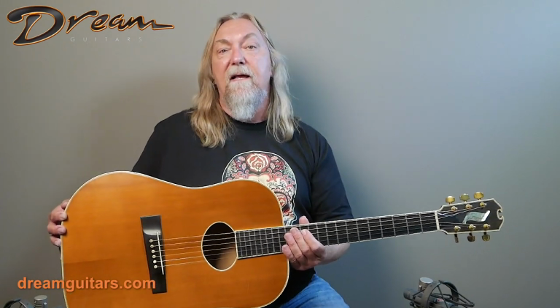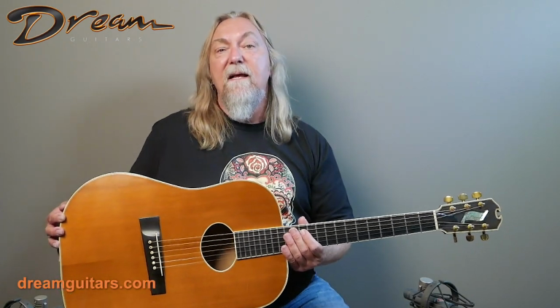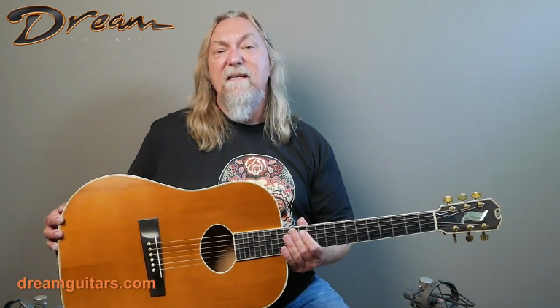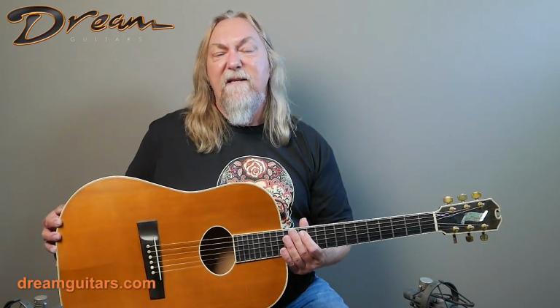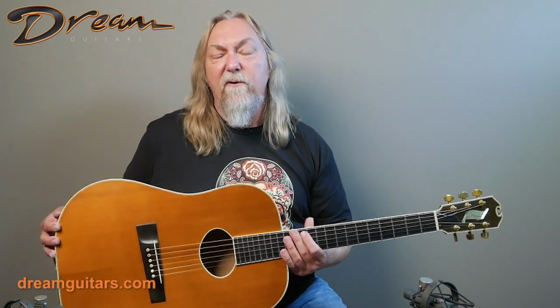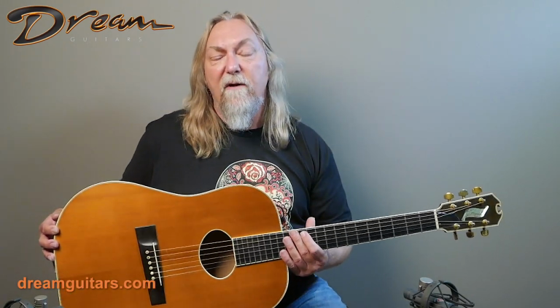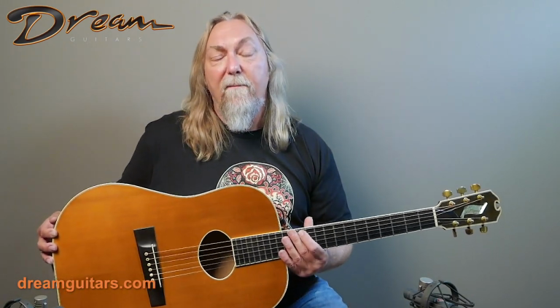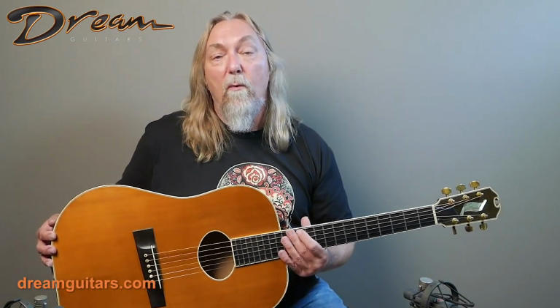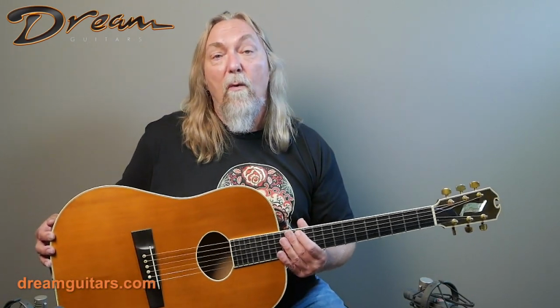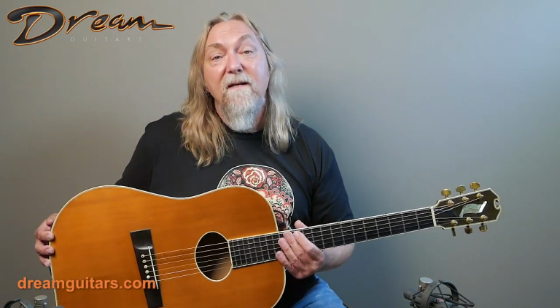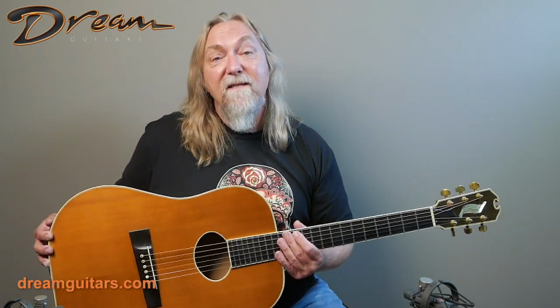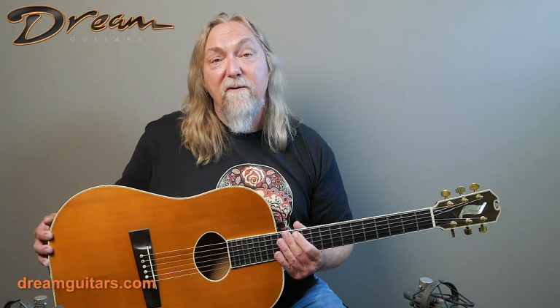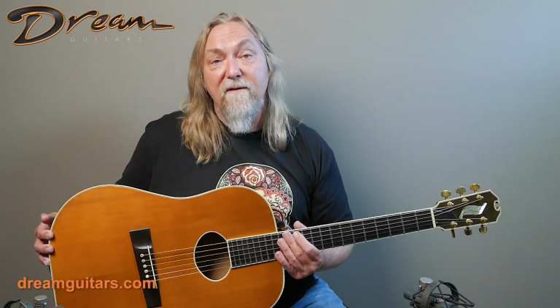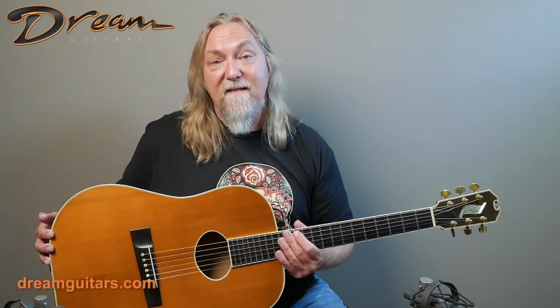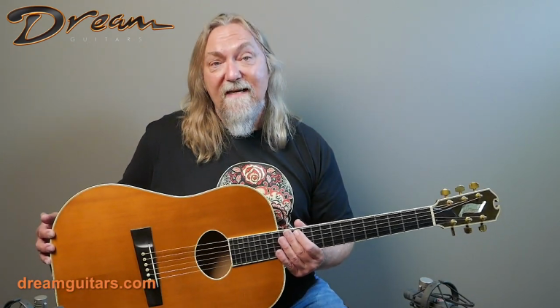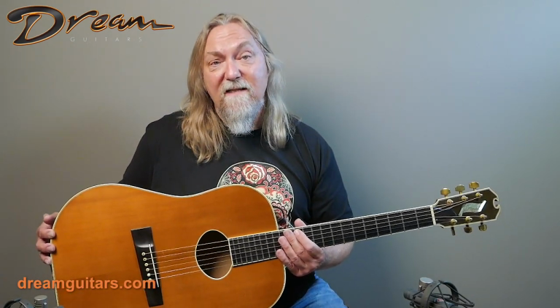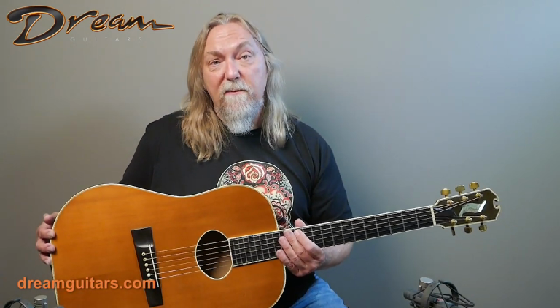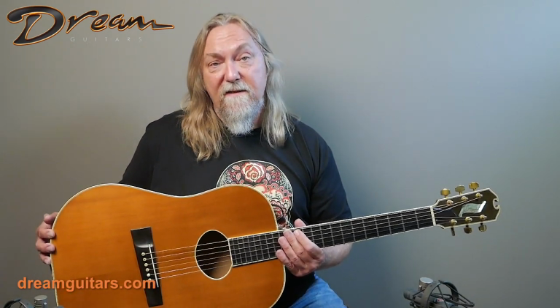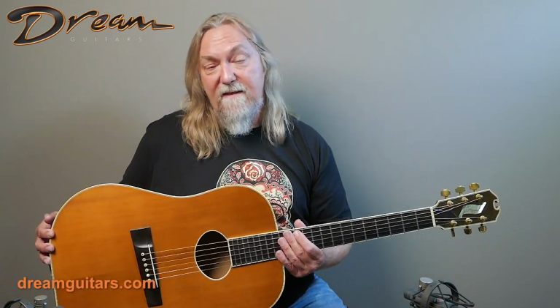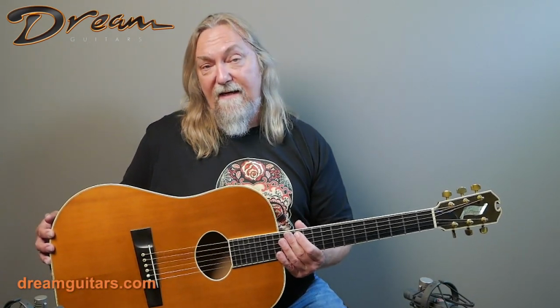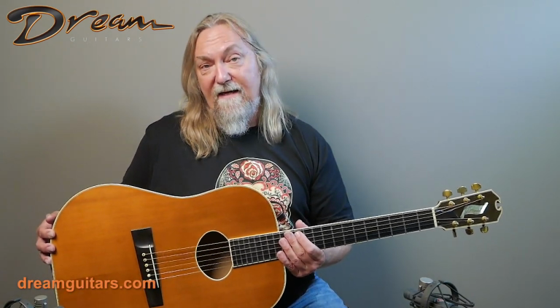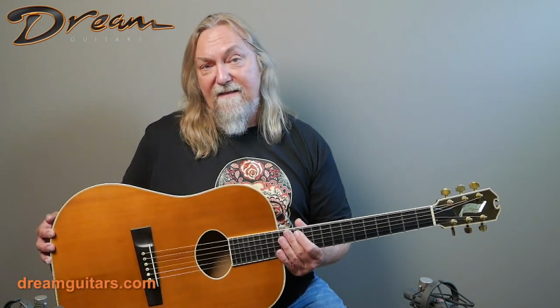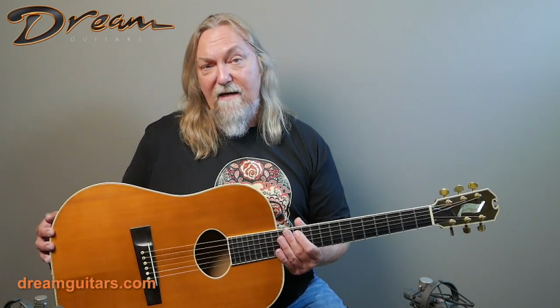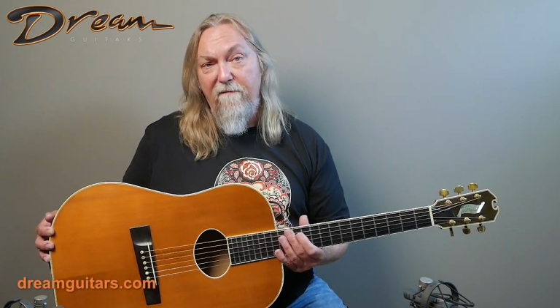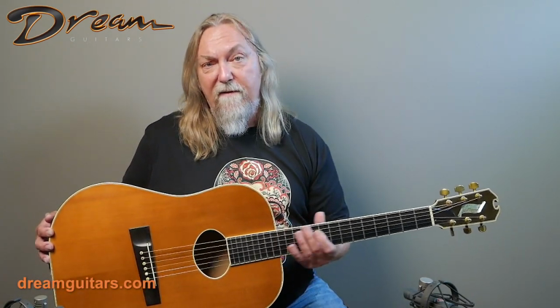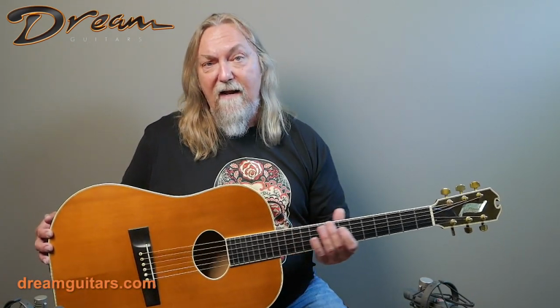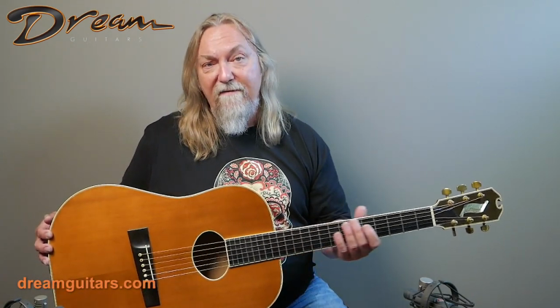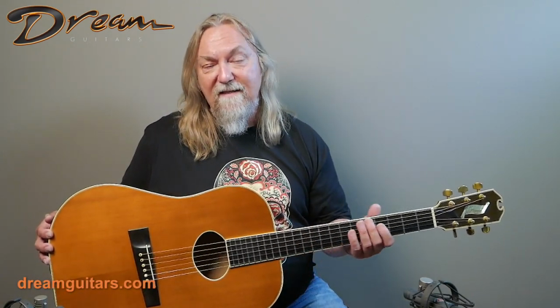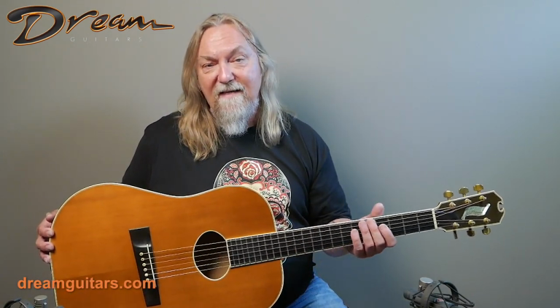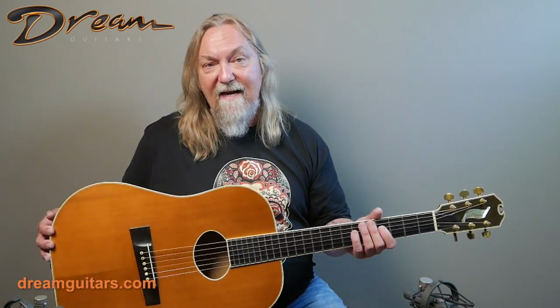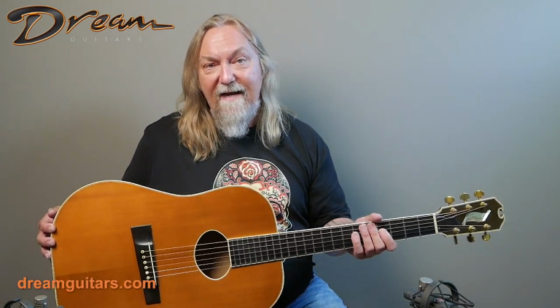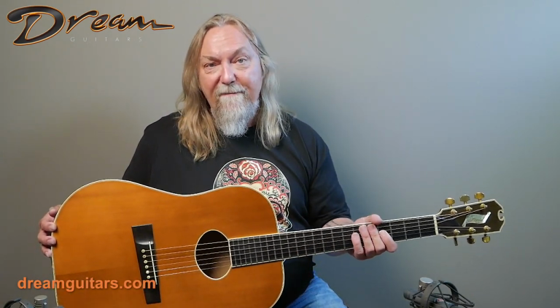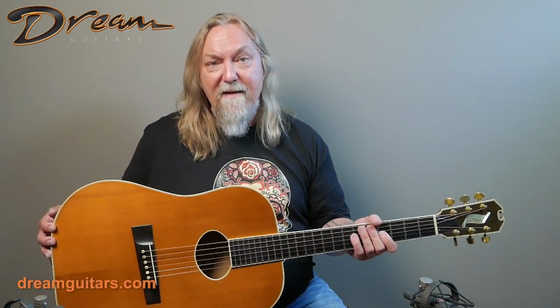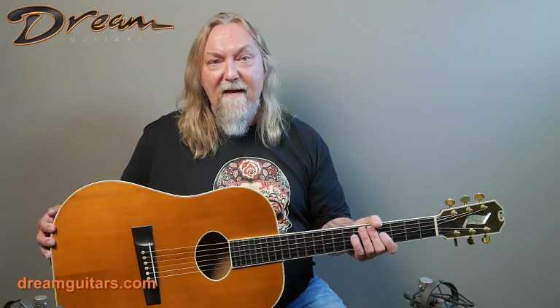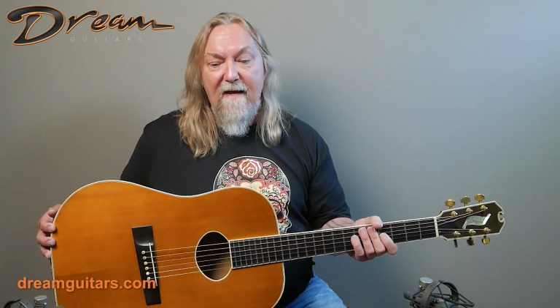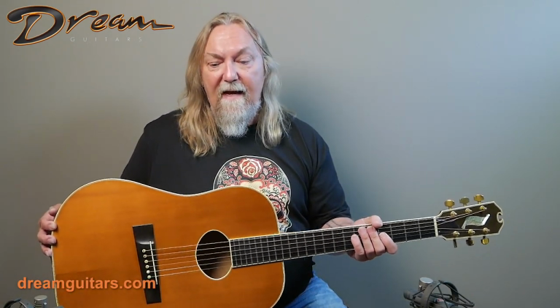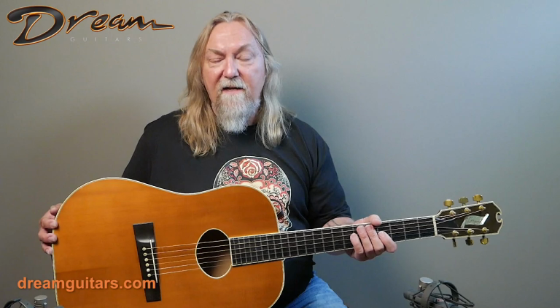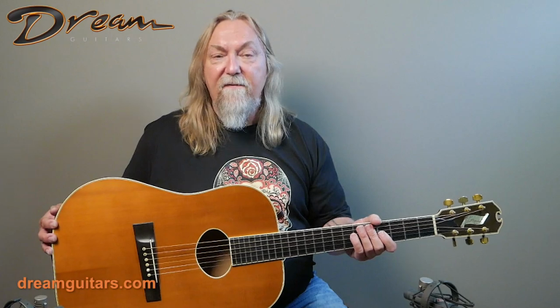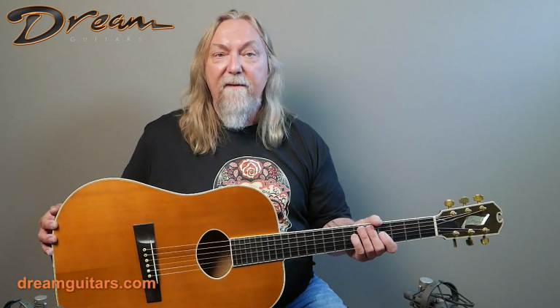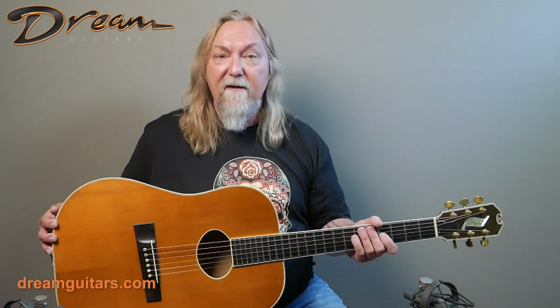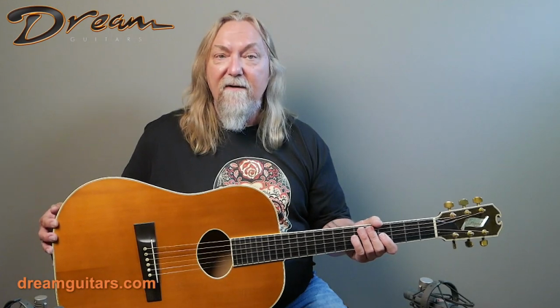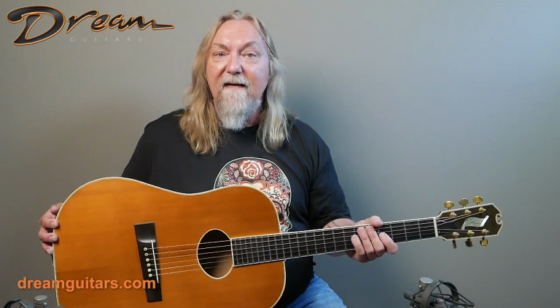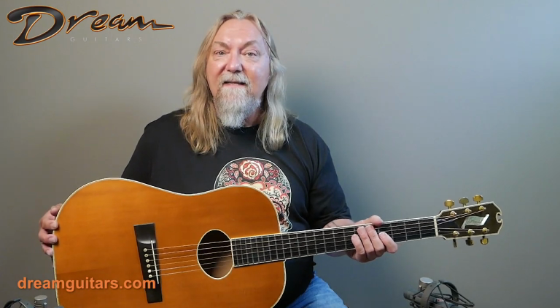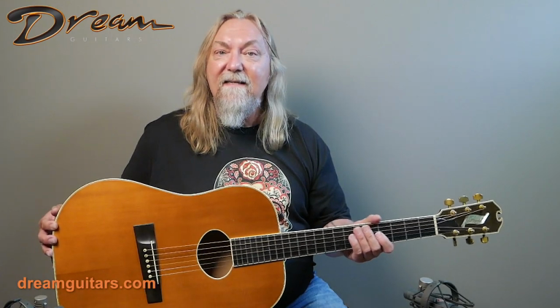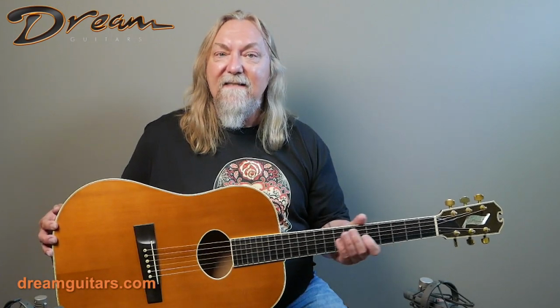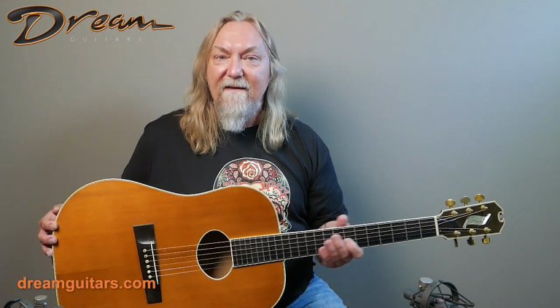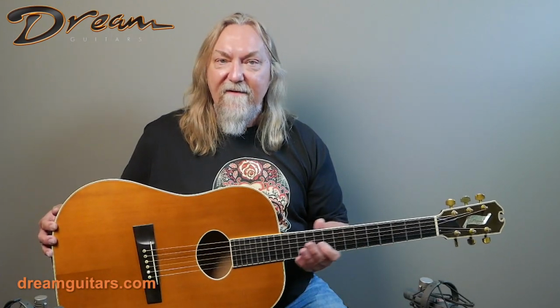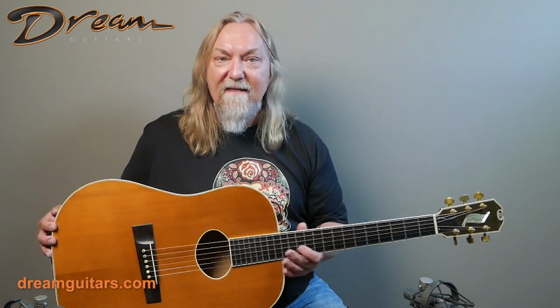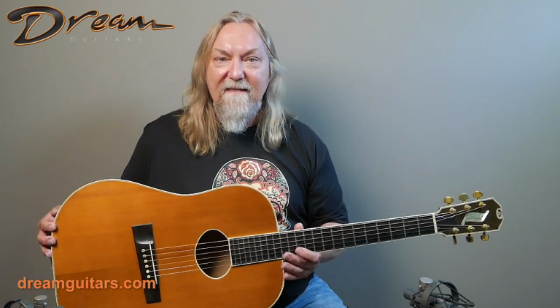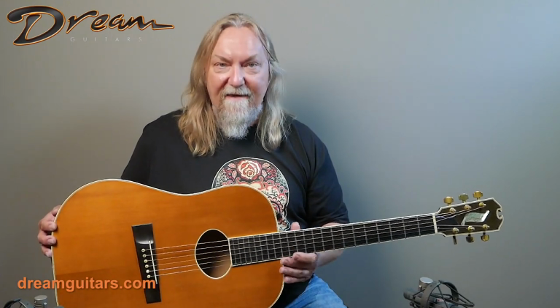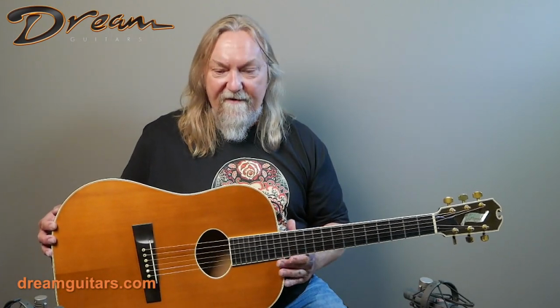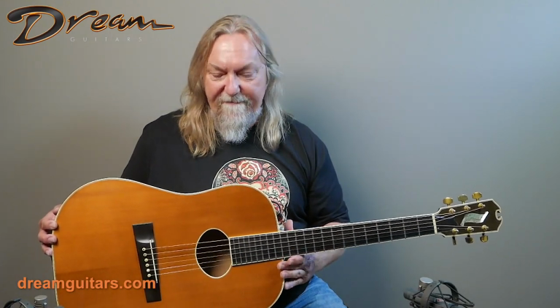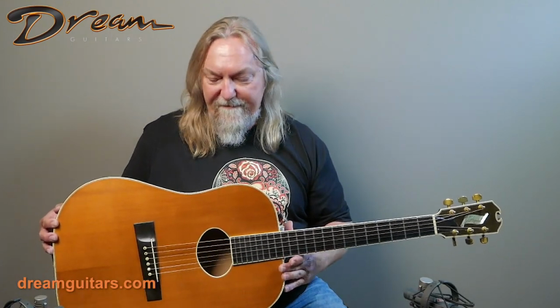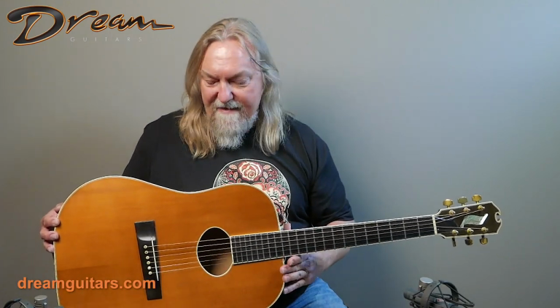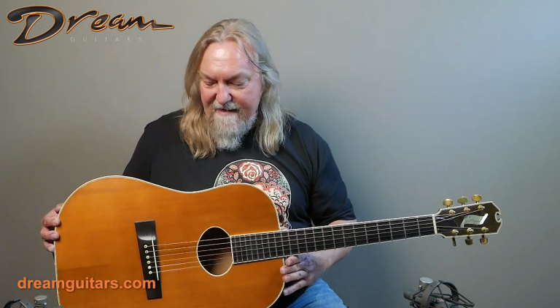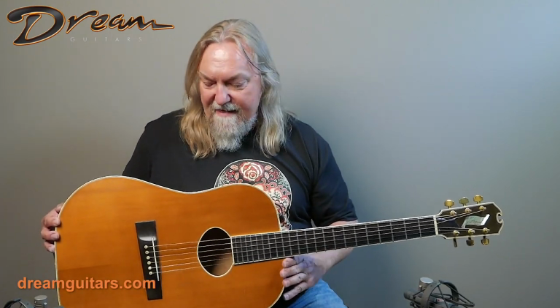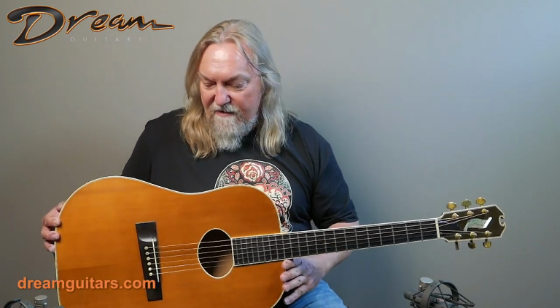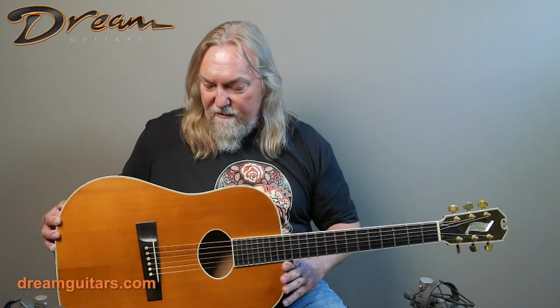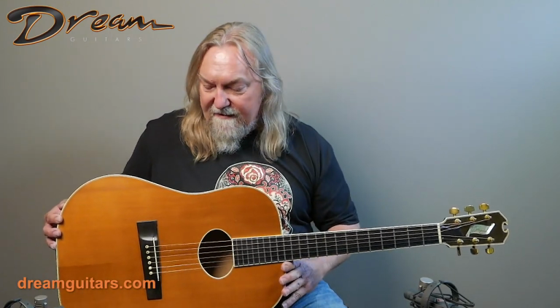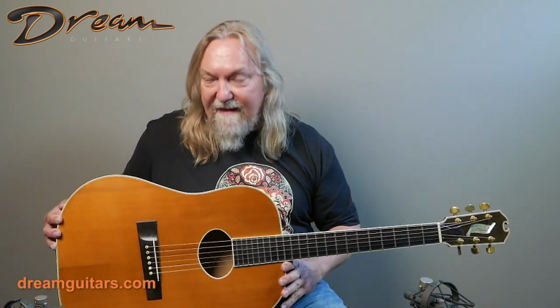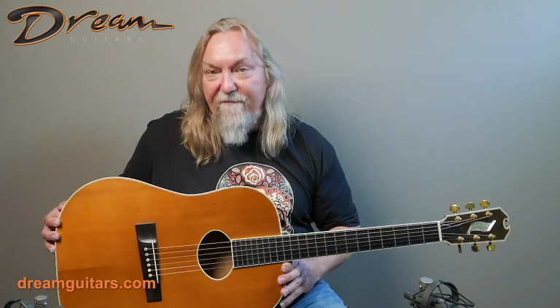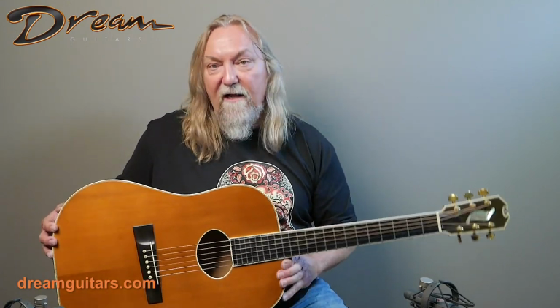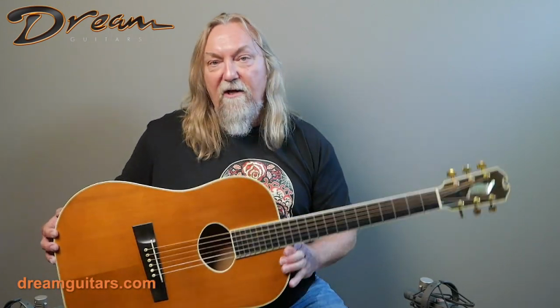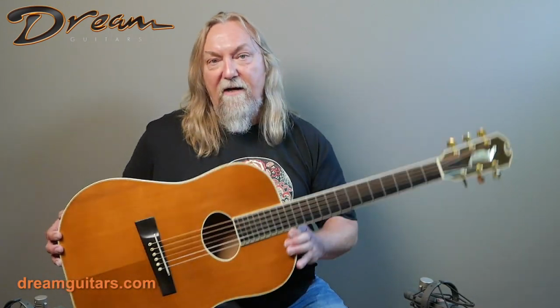It's serial number 106, which is in itself kind of exciting, and it's from the year 1977. So let's give it a look.